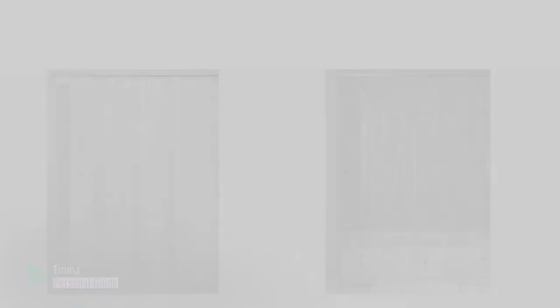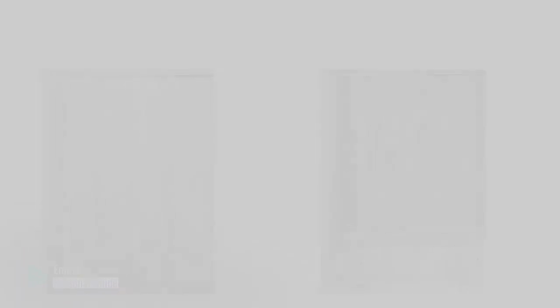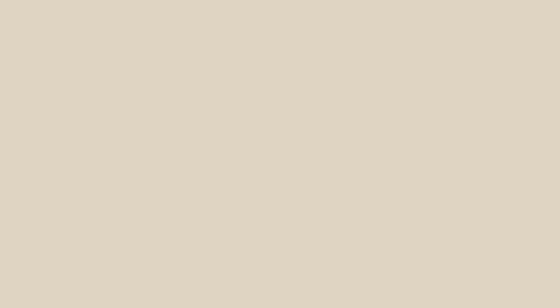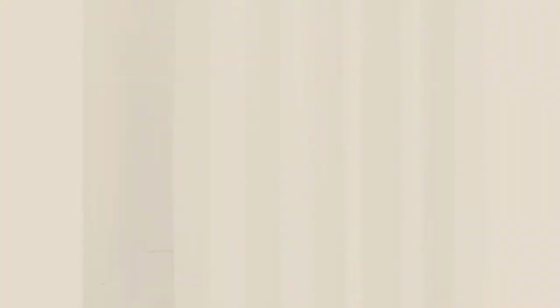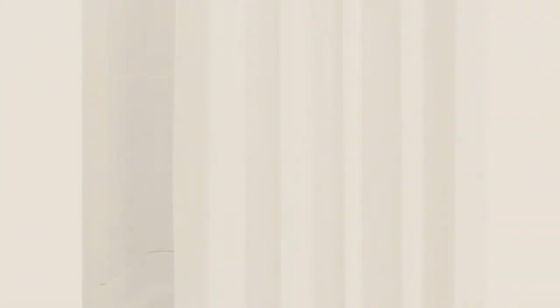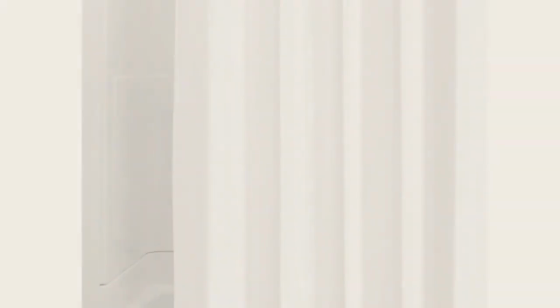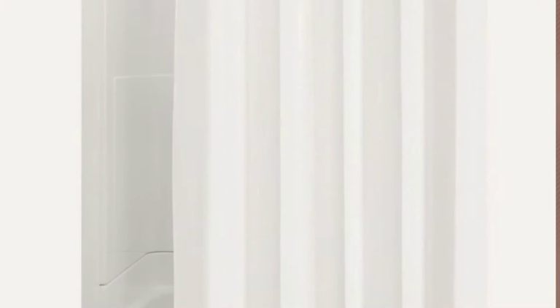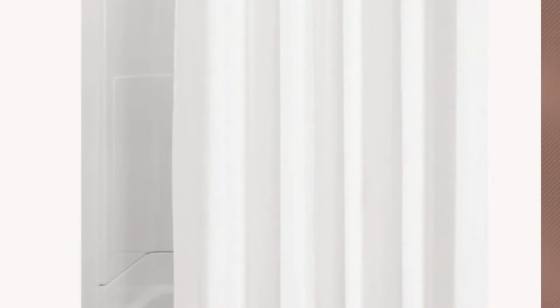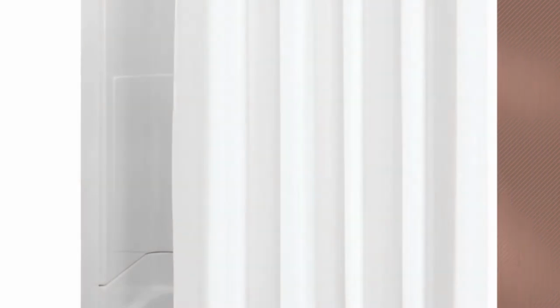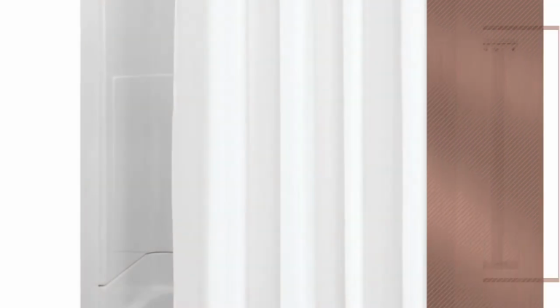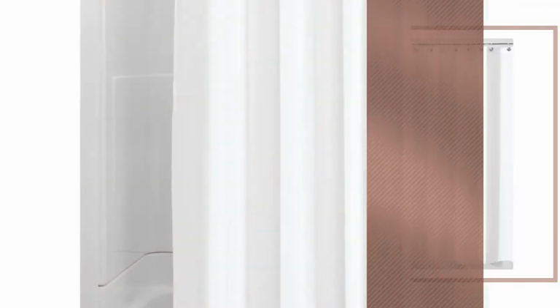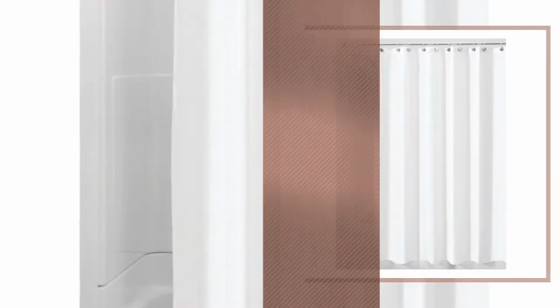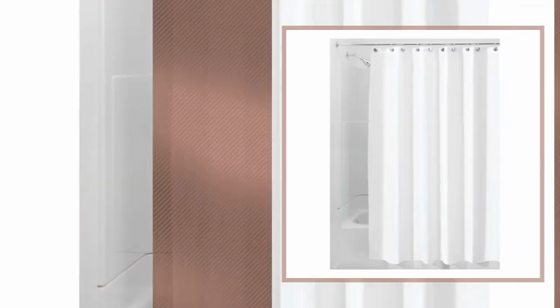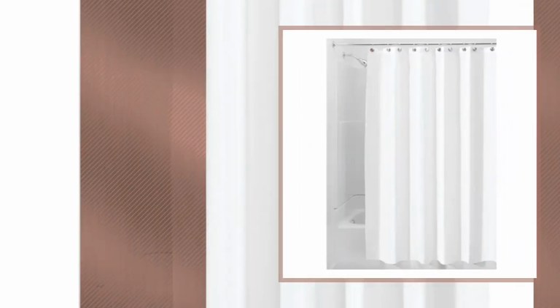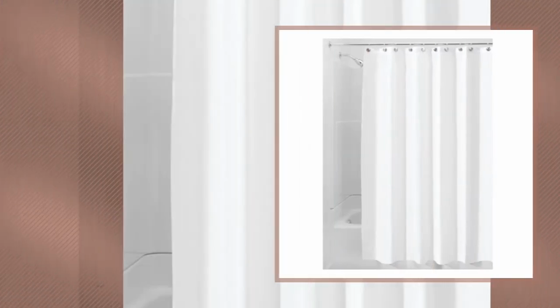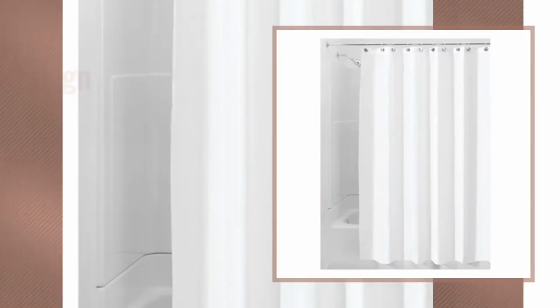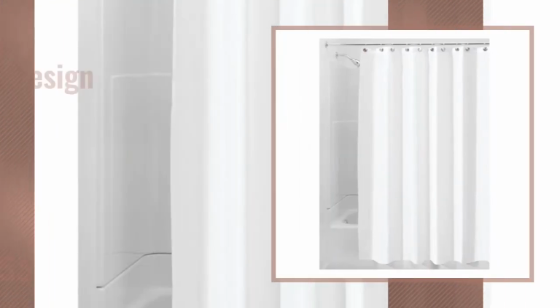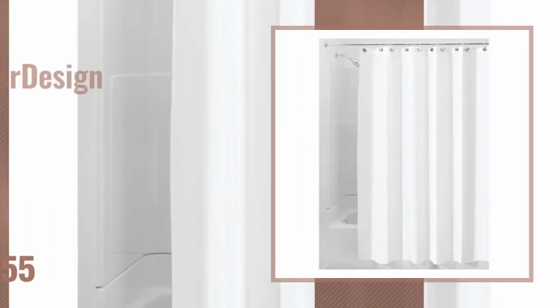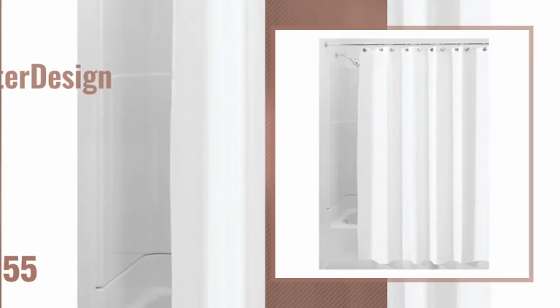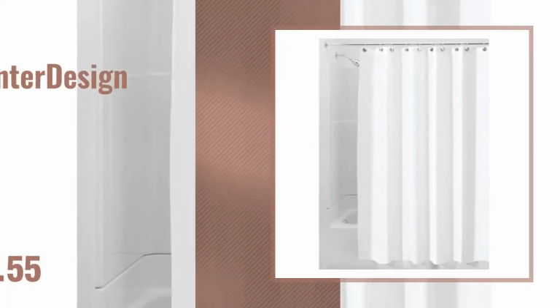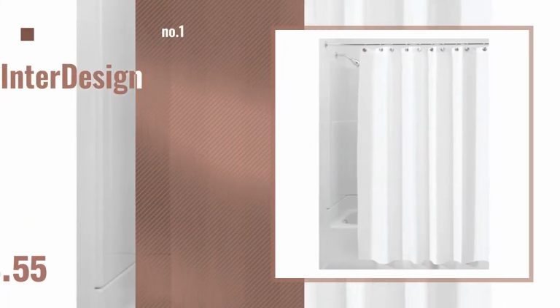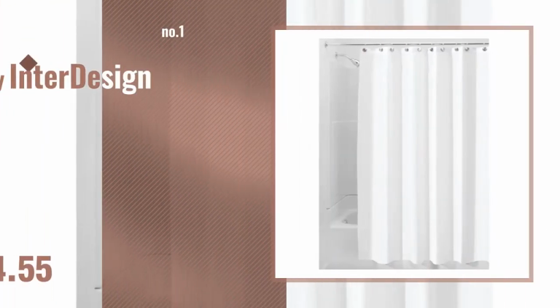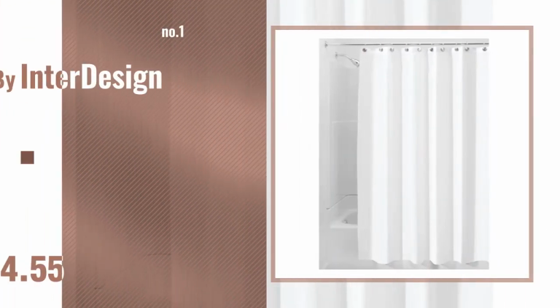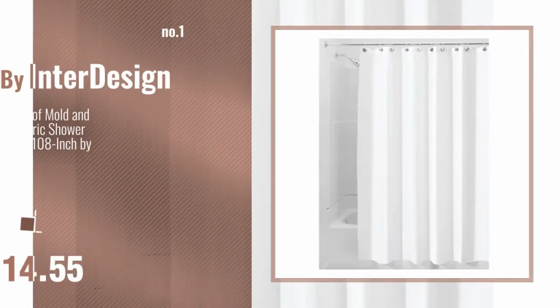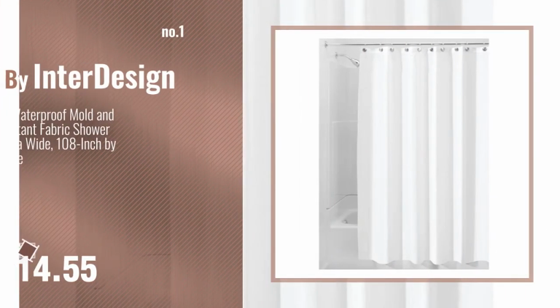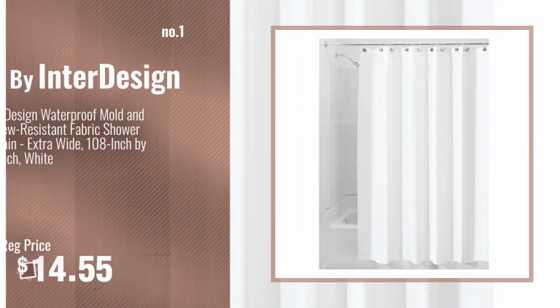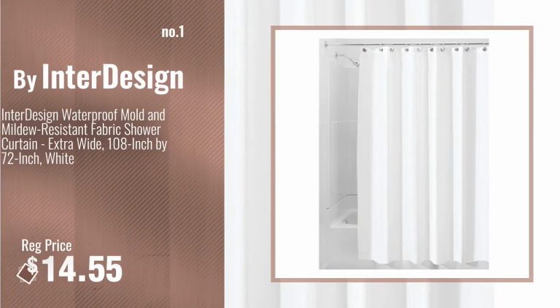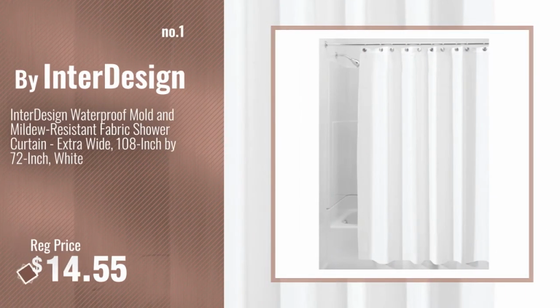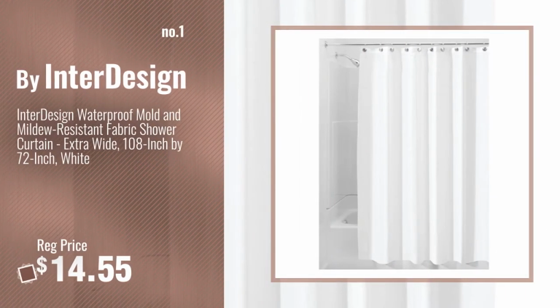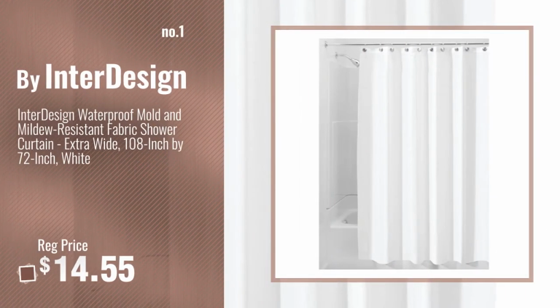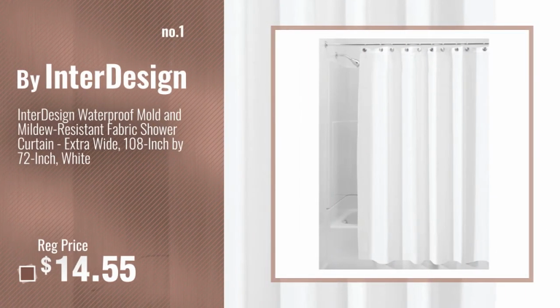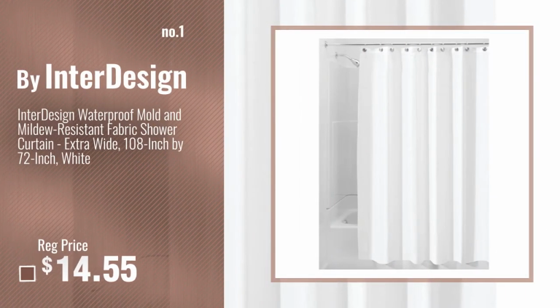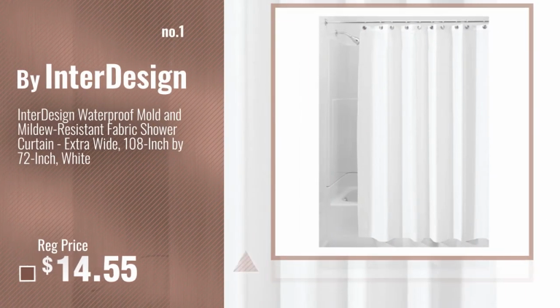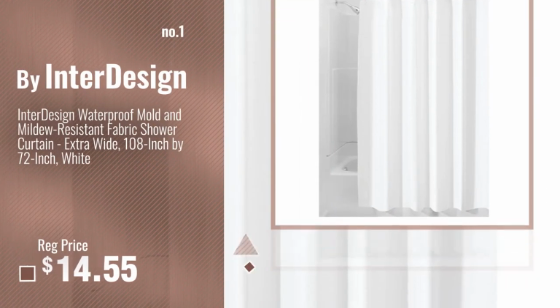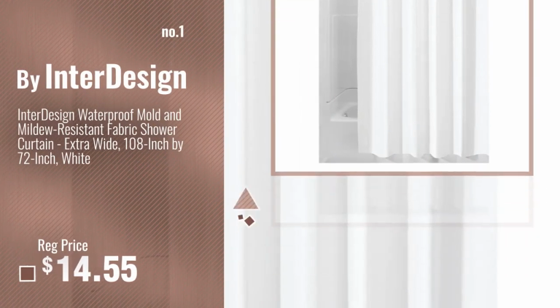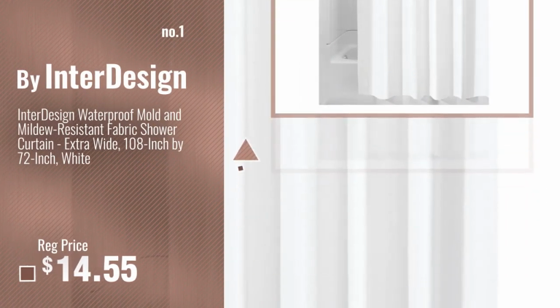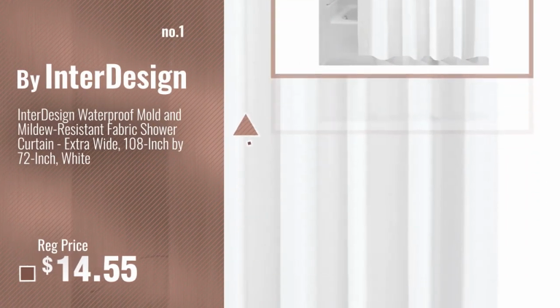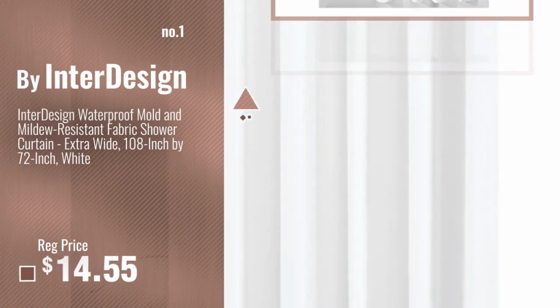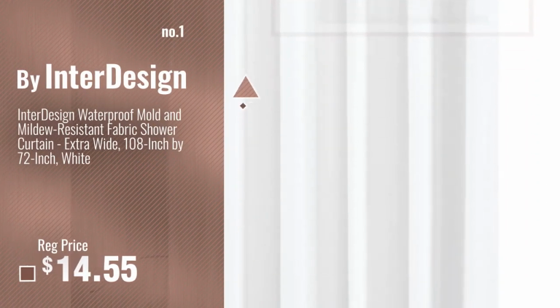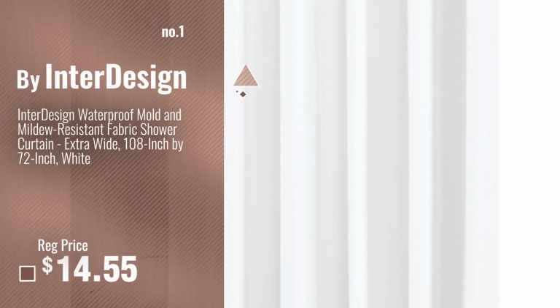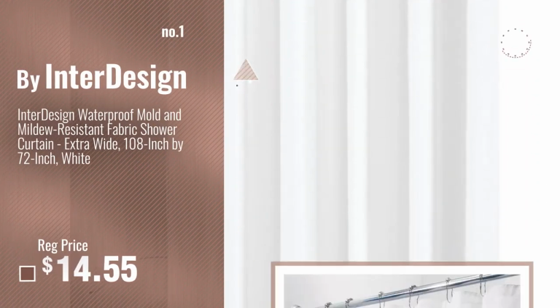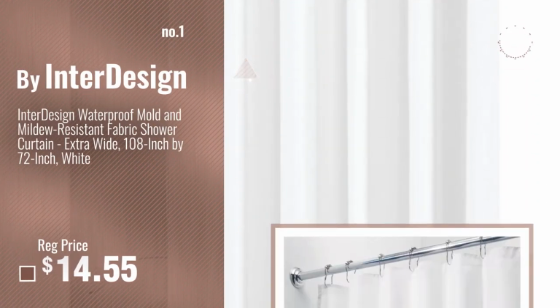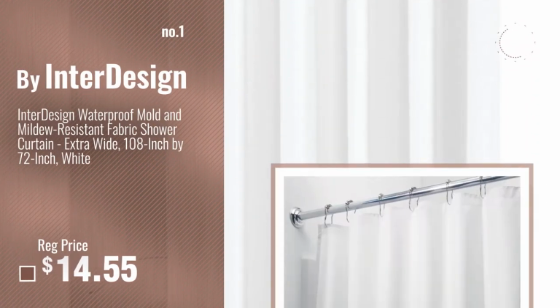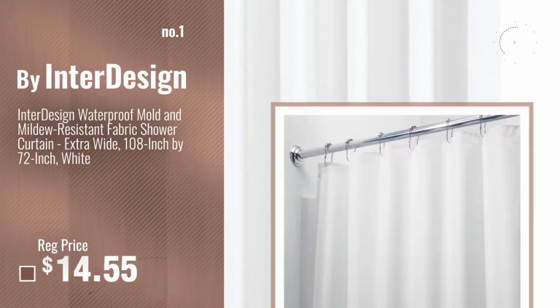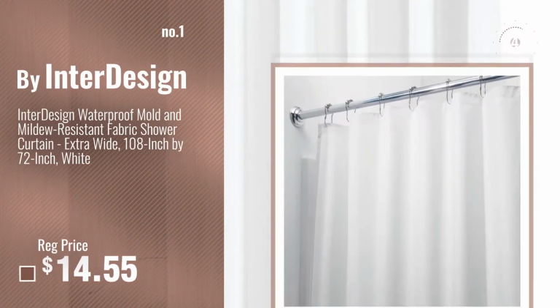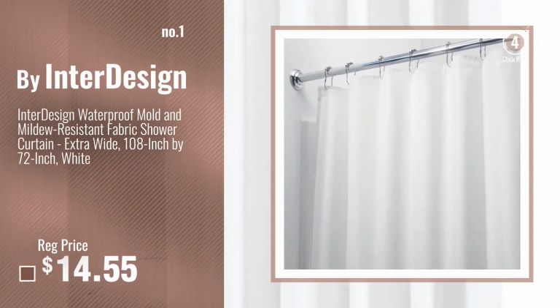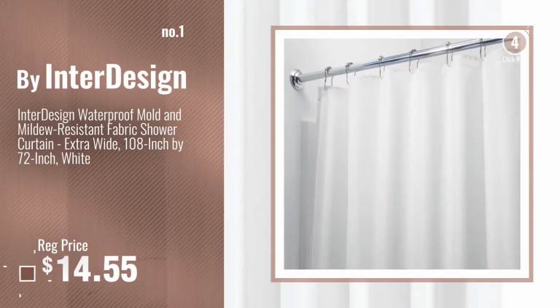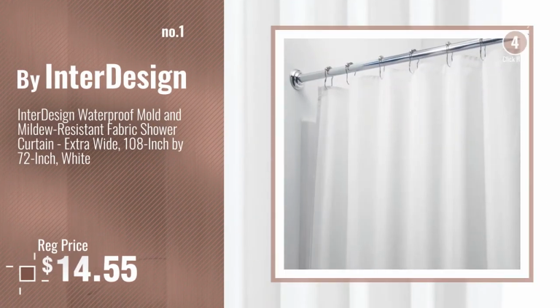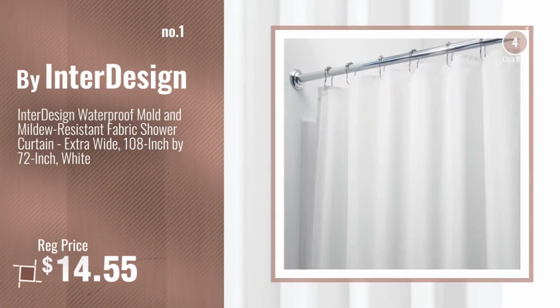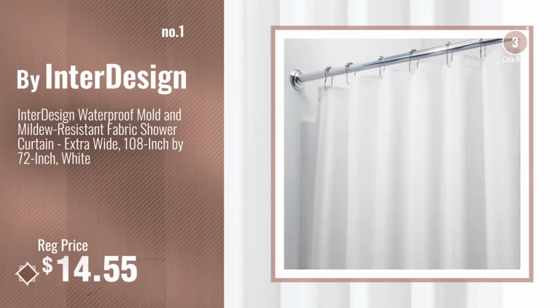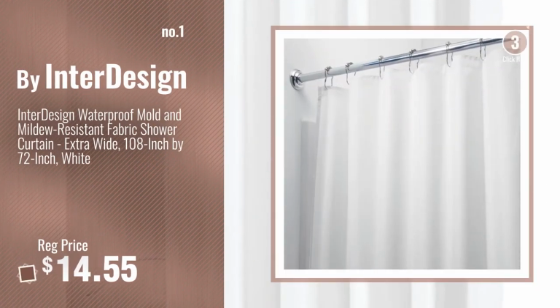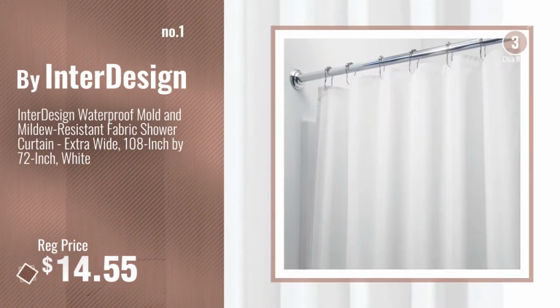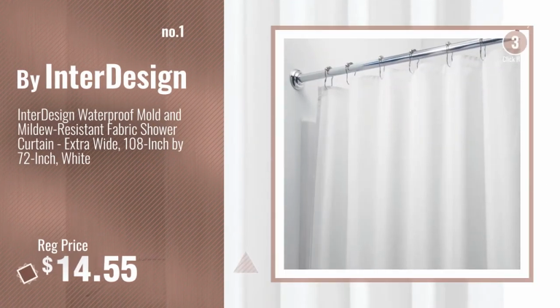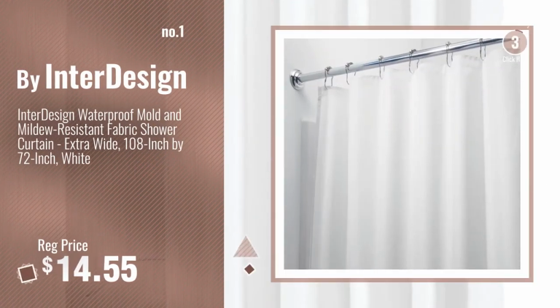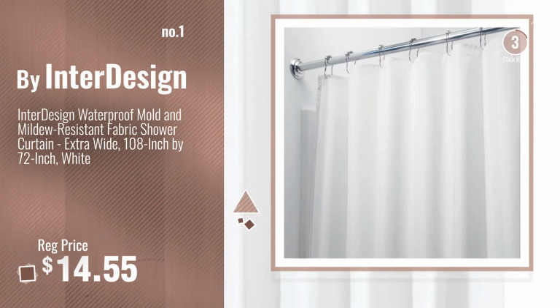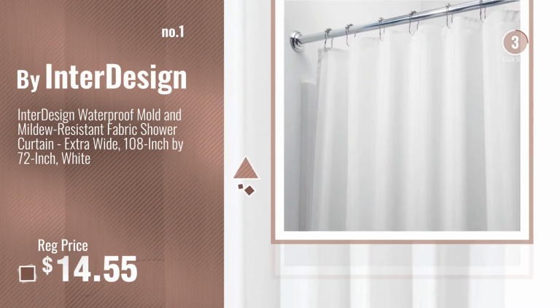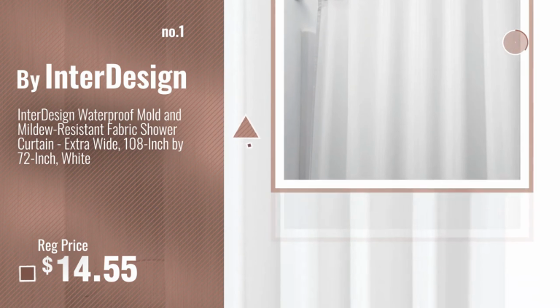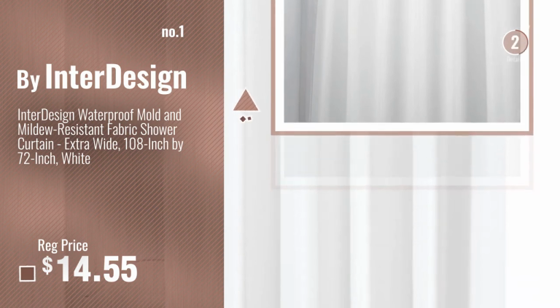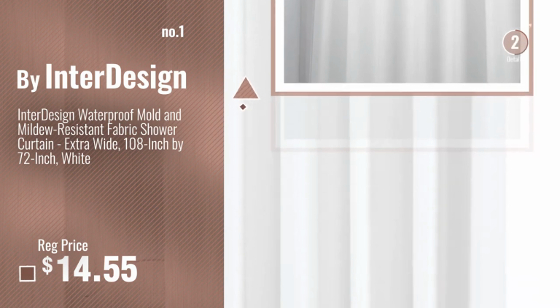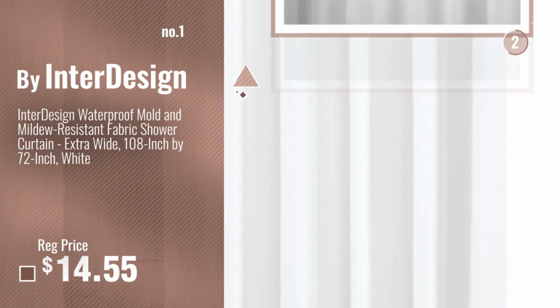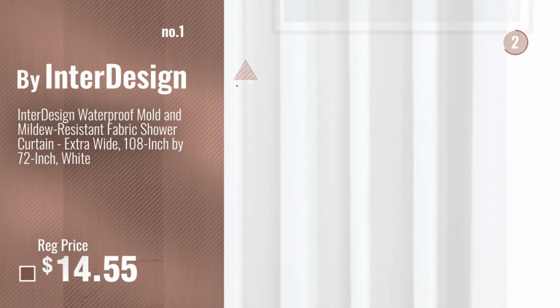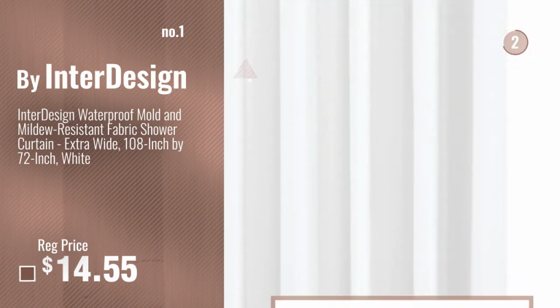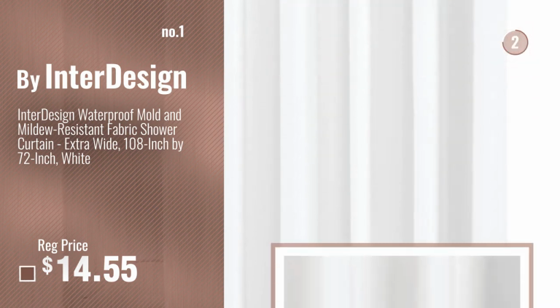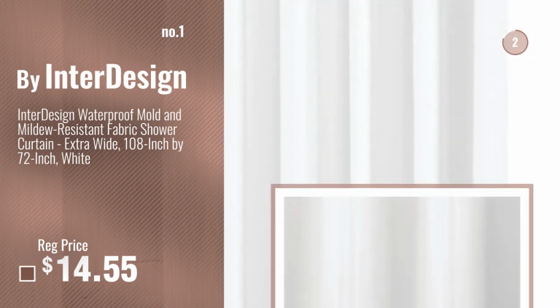Number 1. Most popular, by InterDesign. Watch this video, choose your favorite.